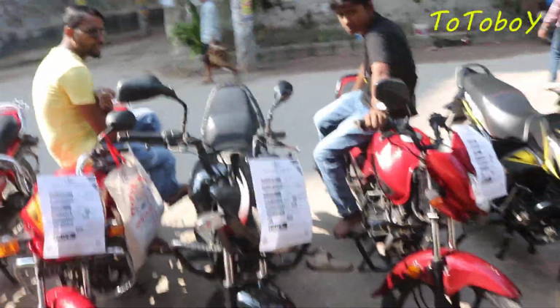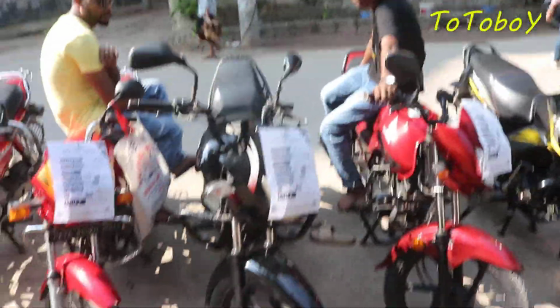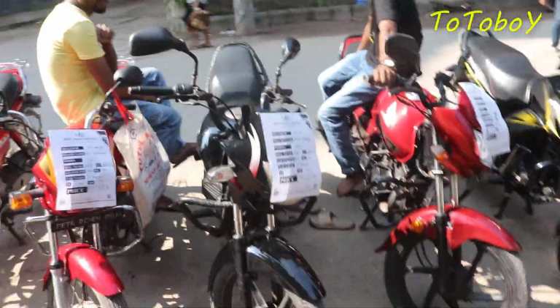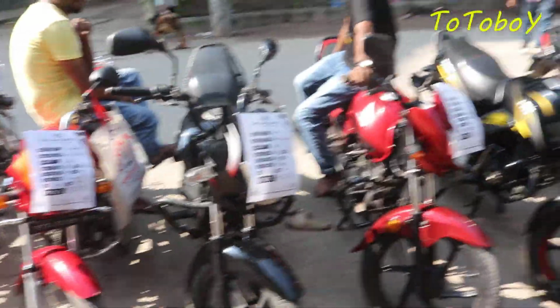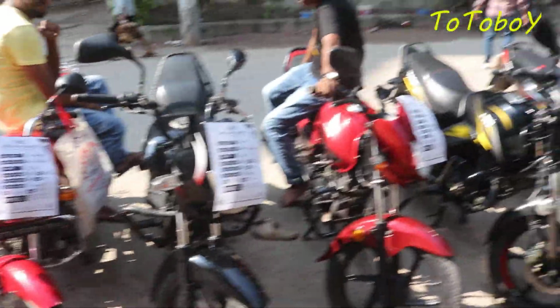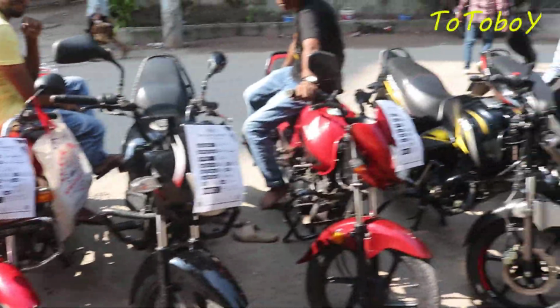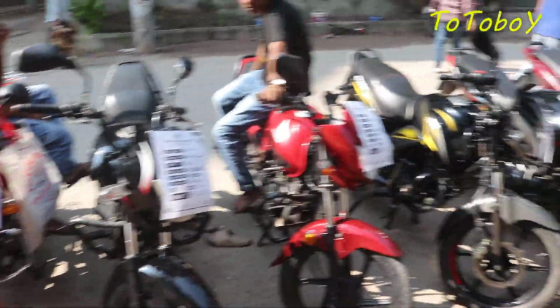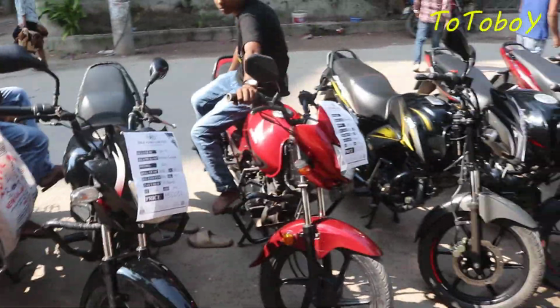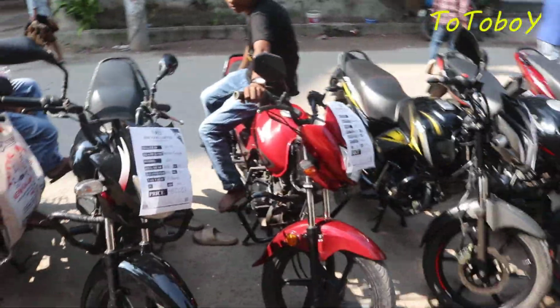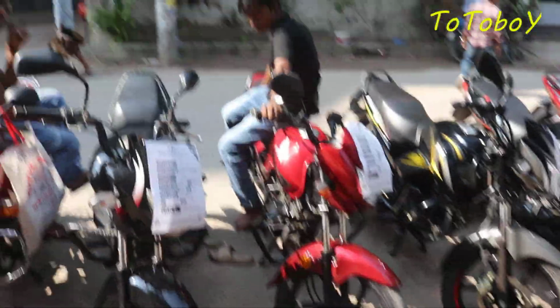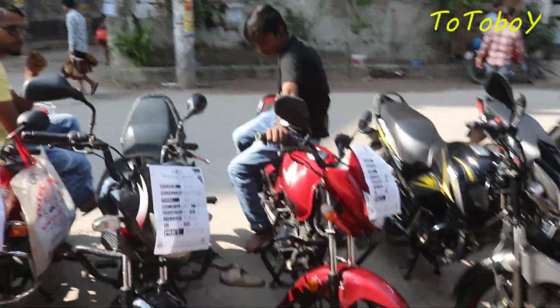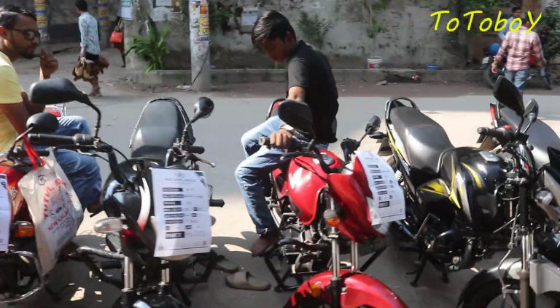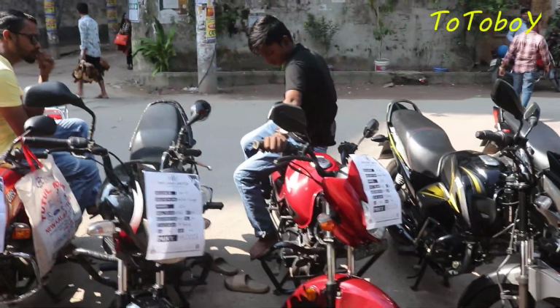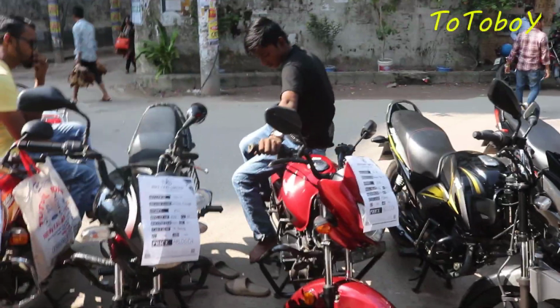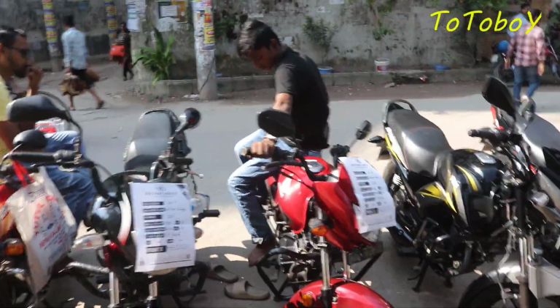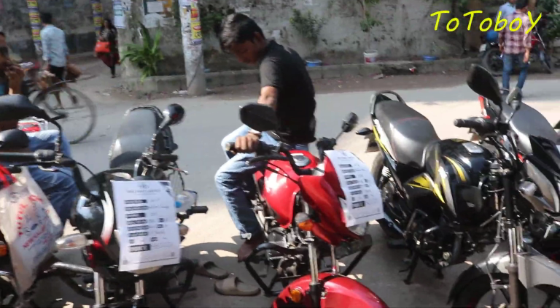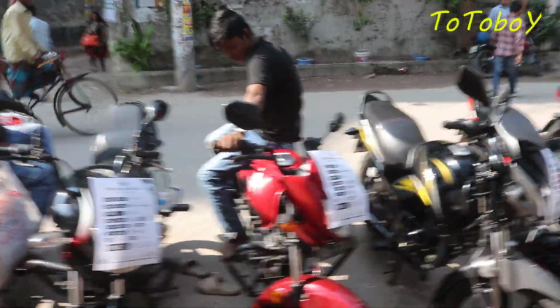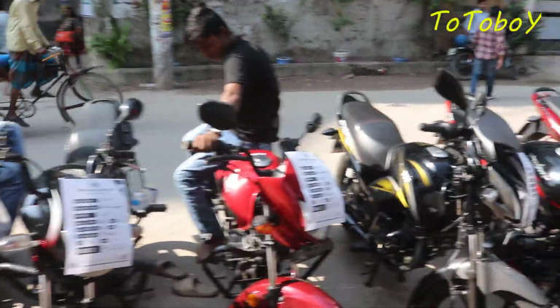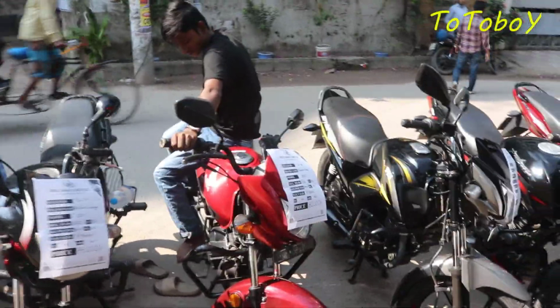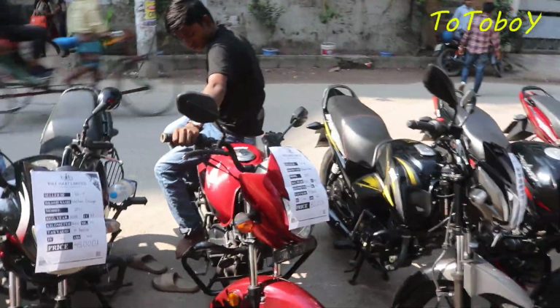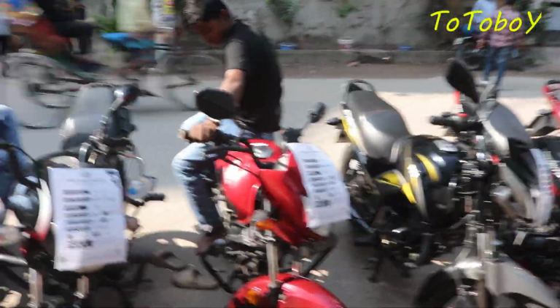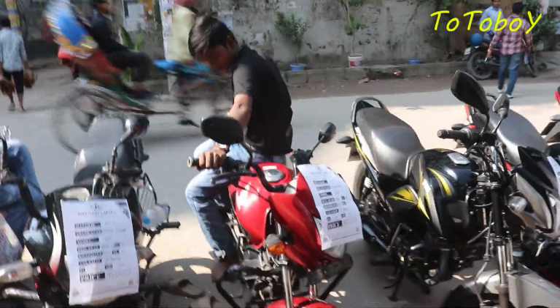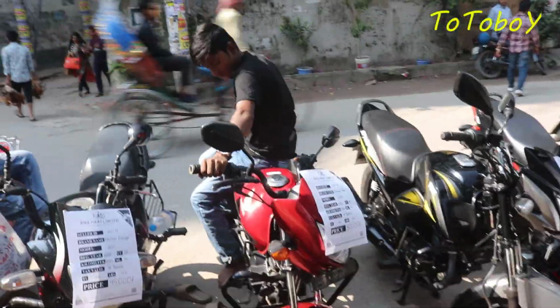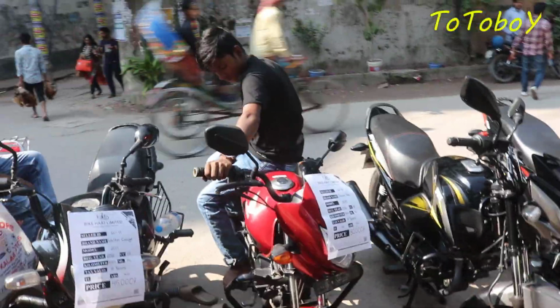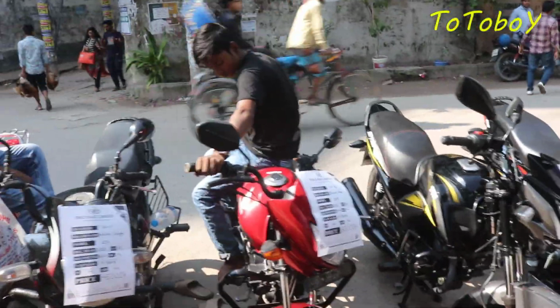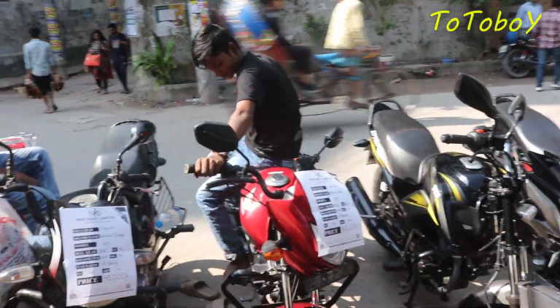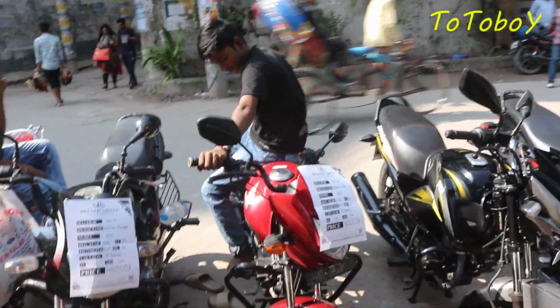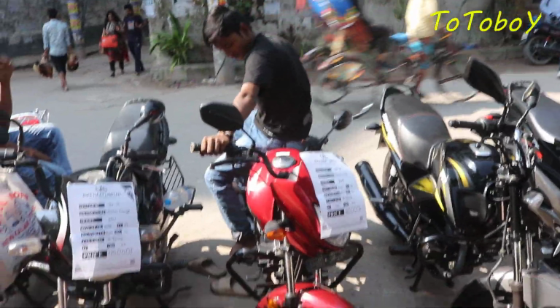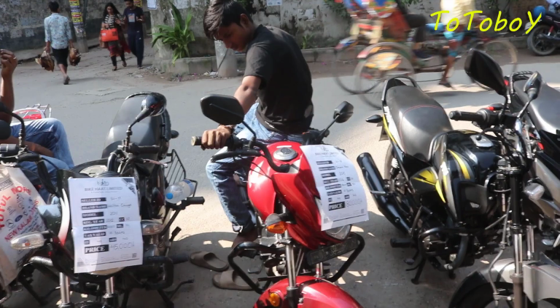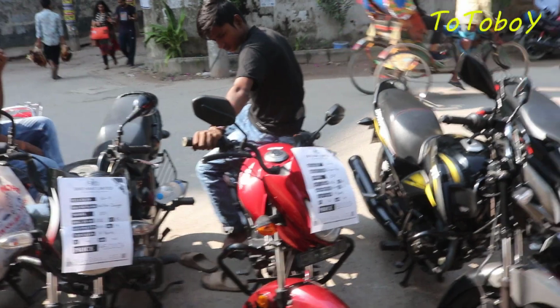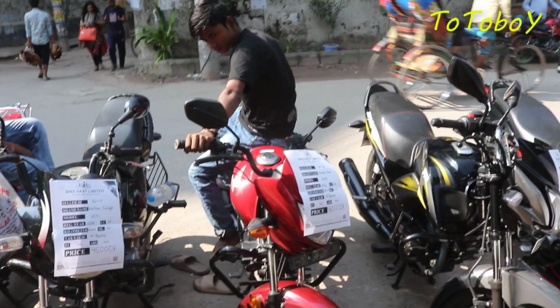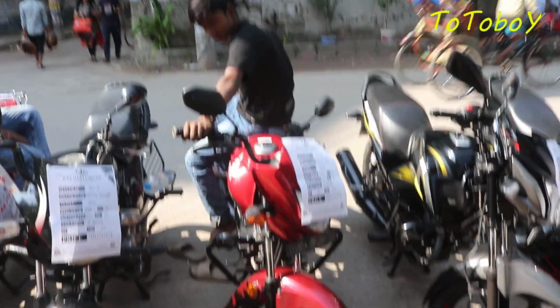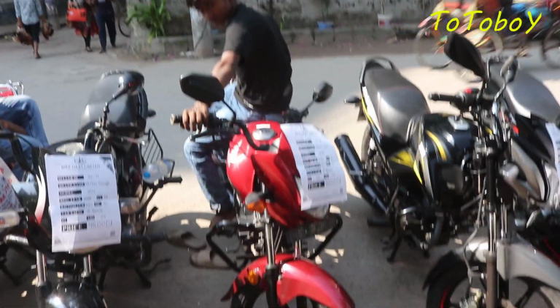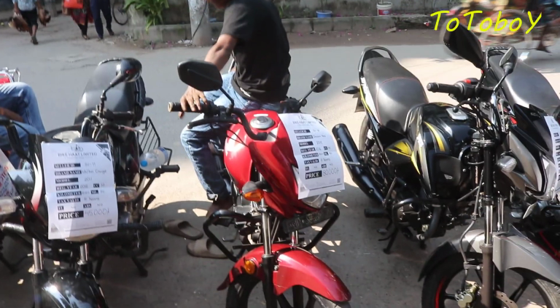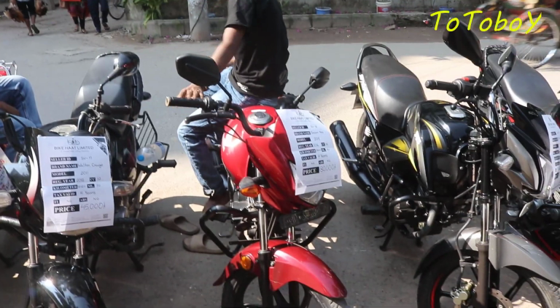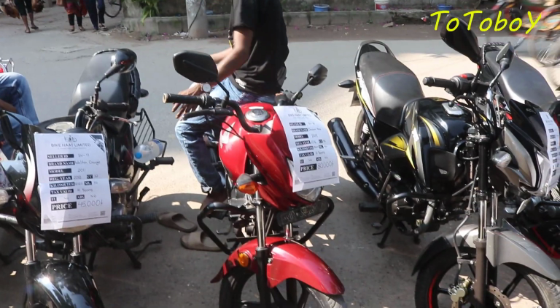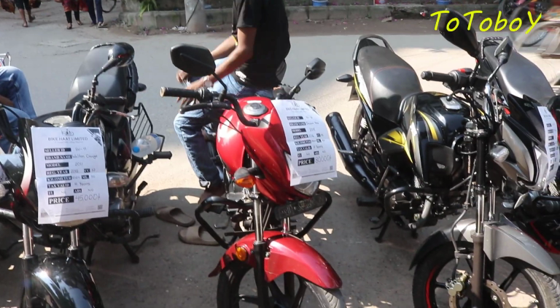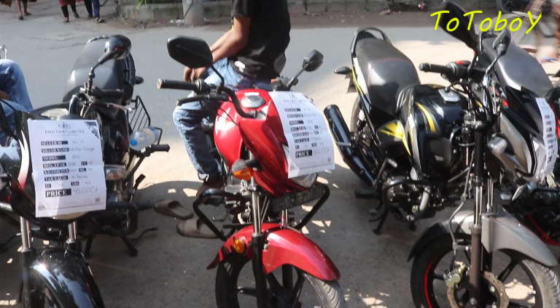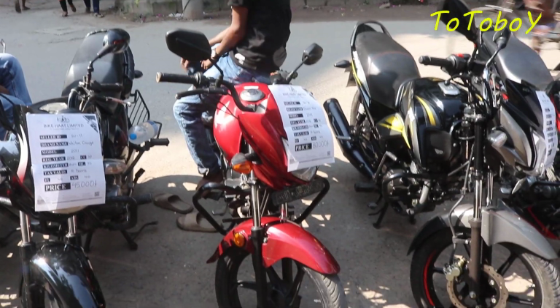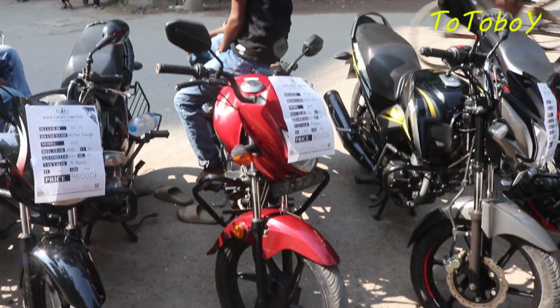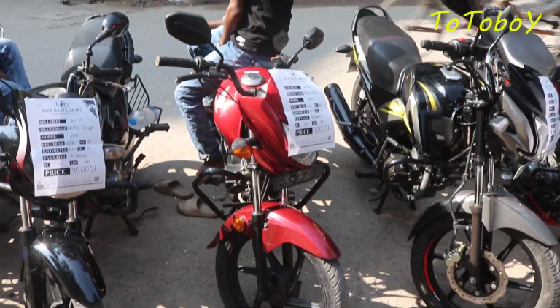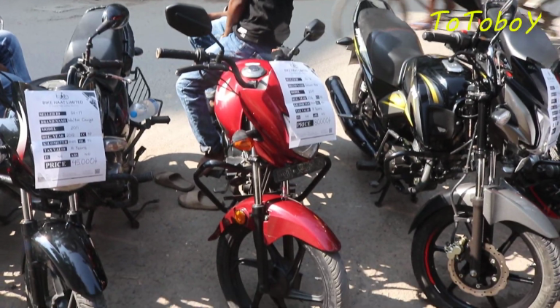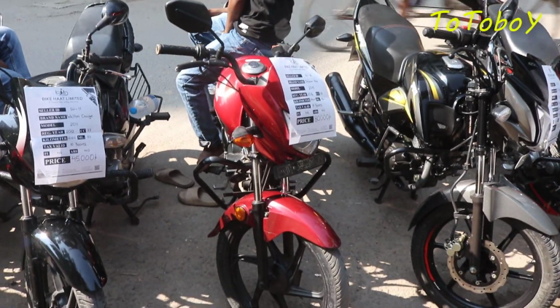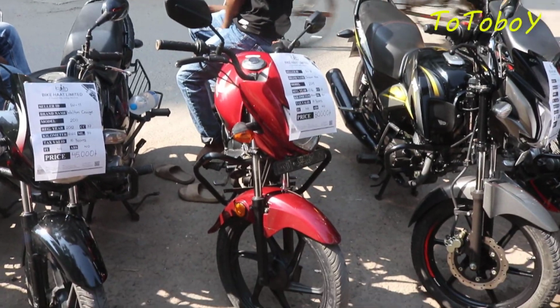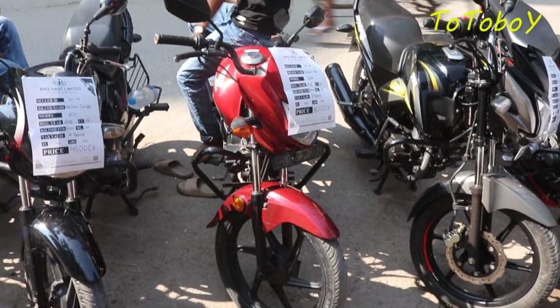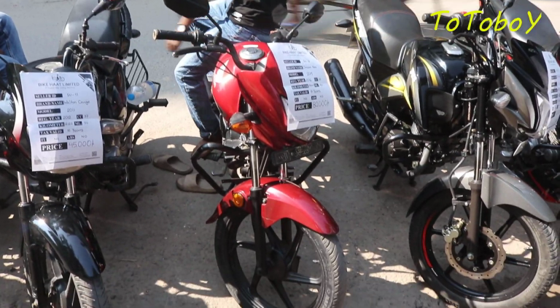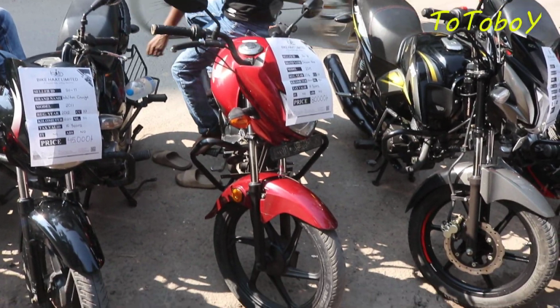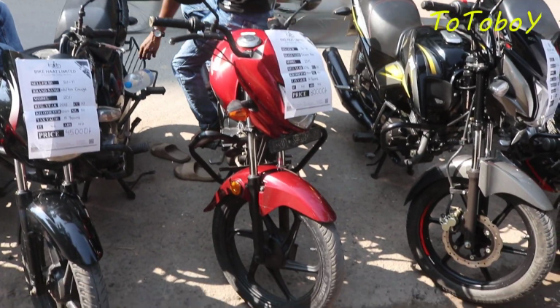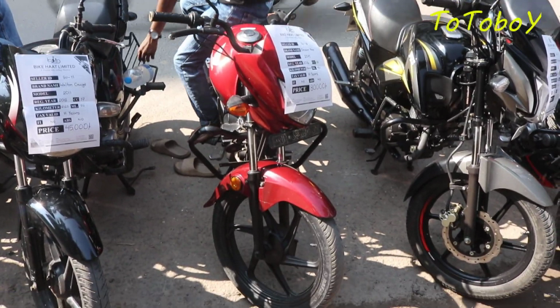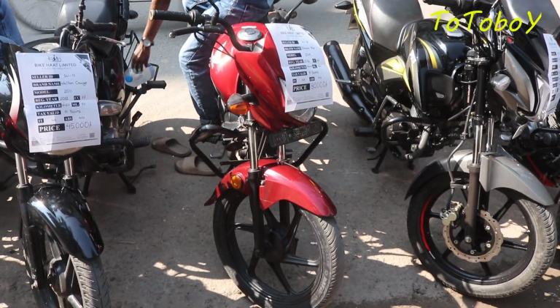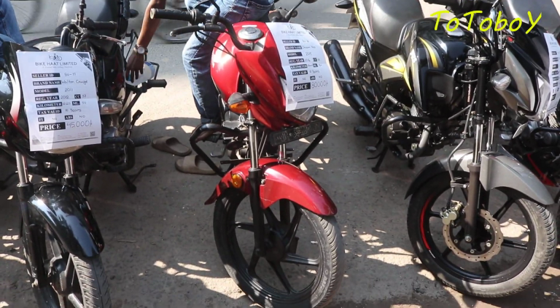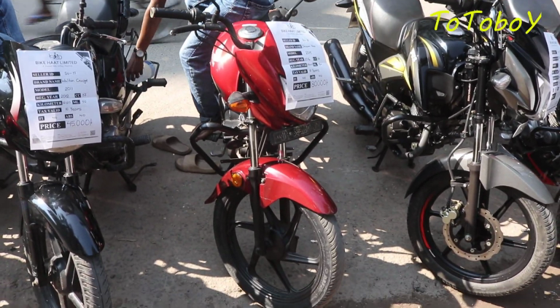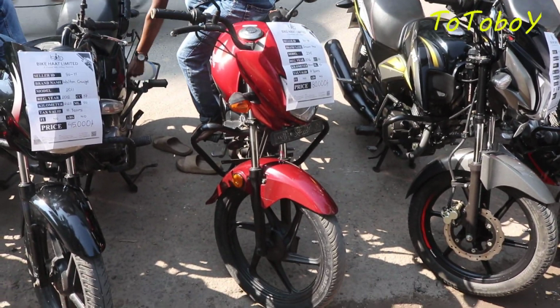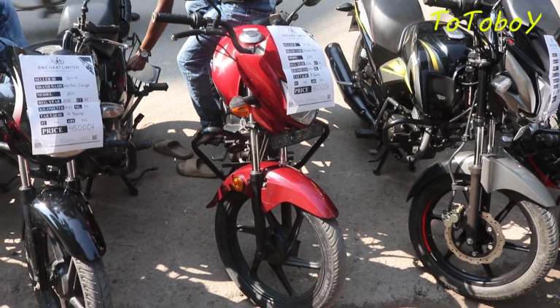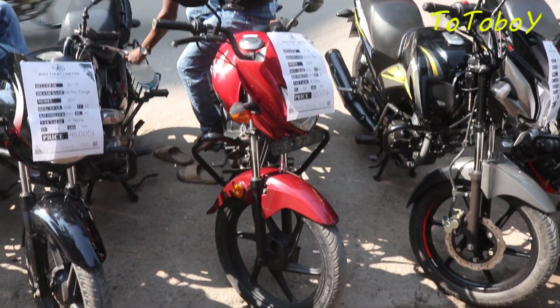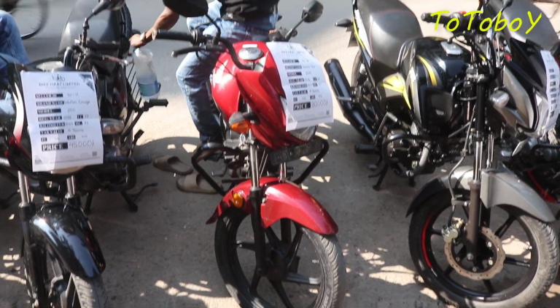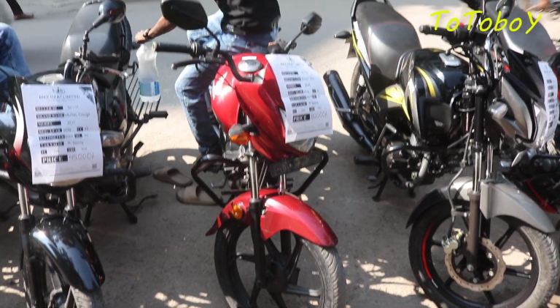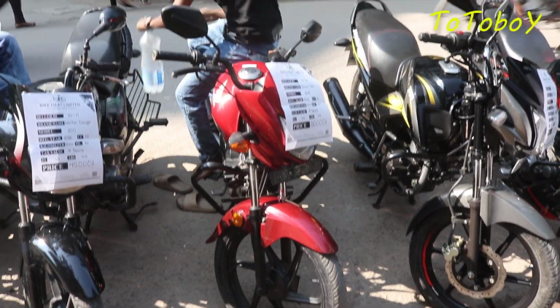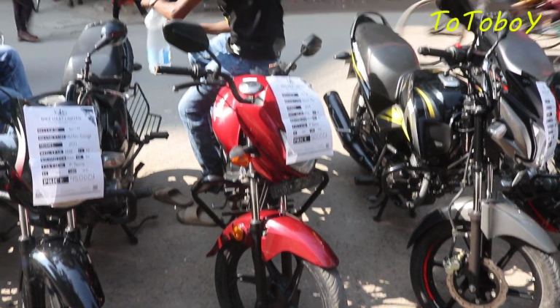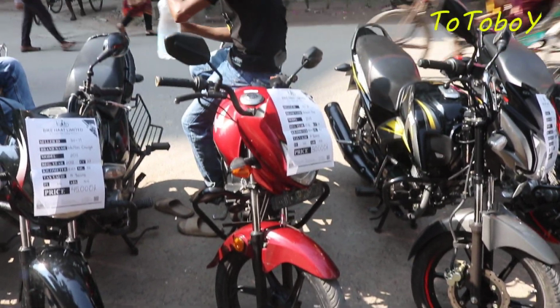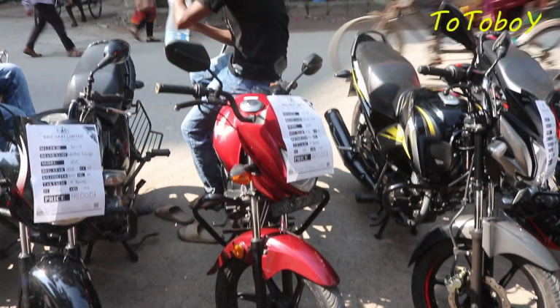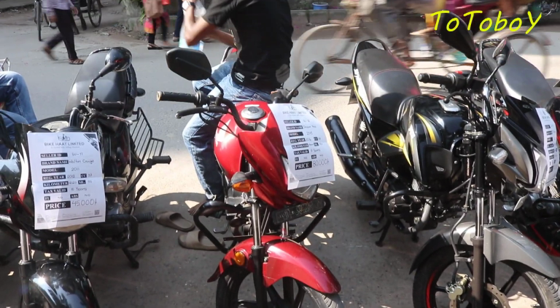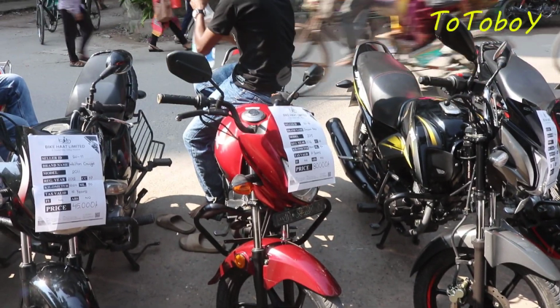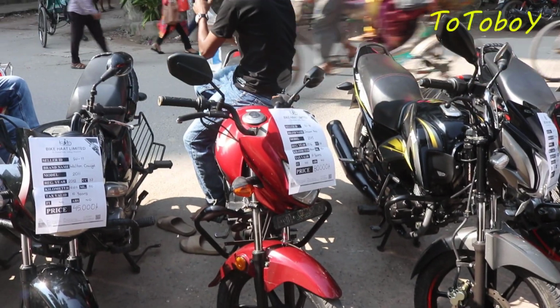This model is a Dream Neo. It is a red color. This model is a 680s.